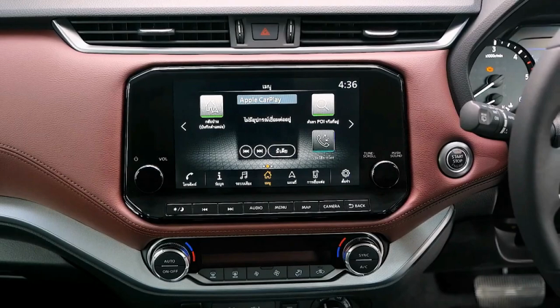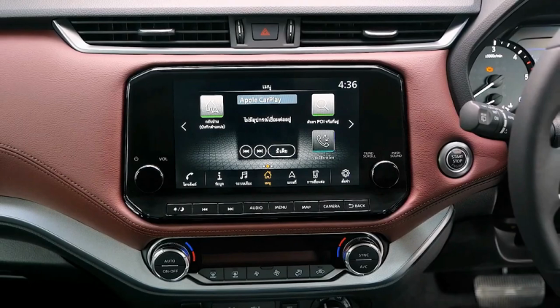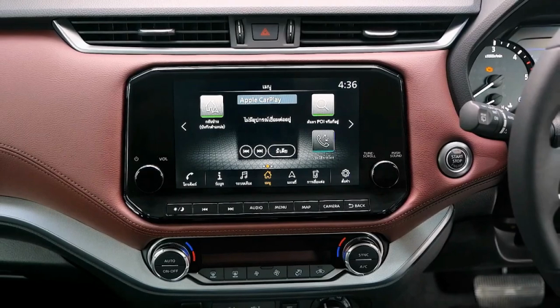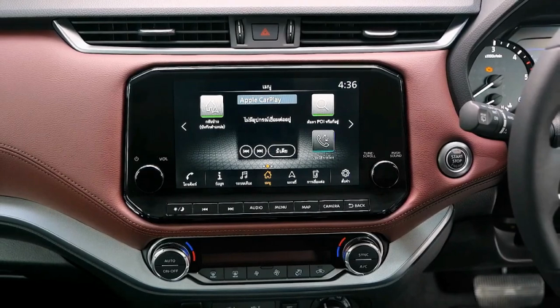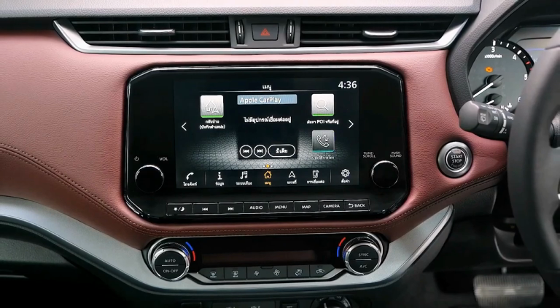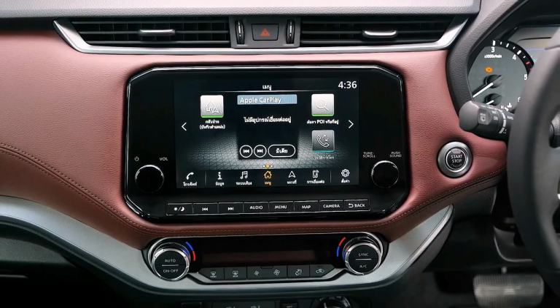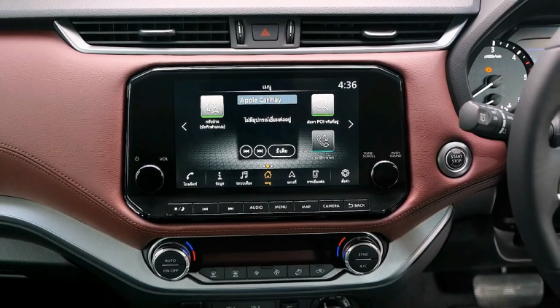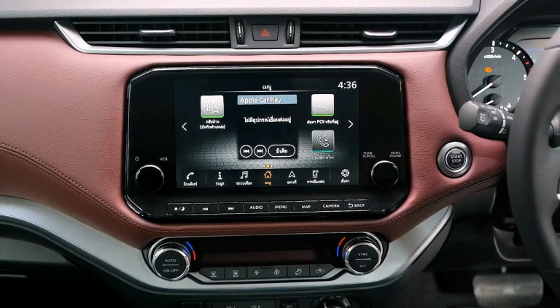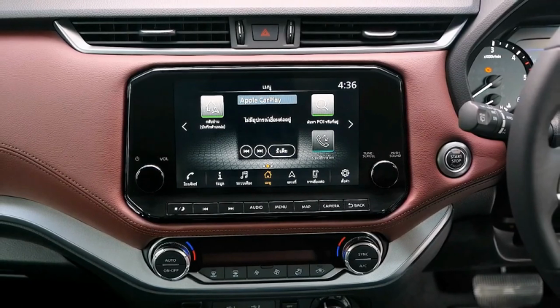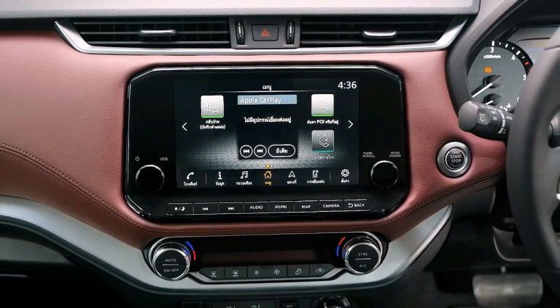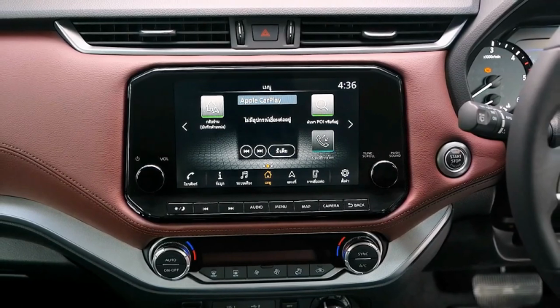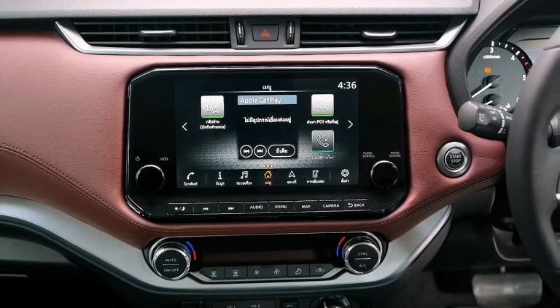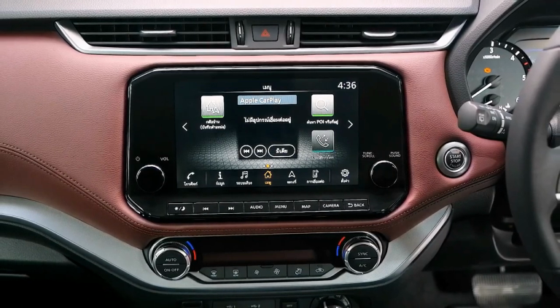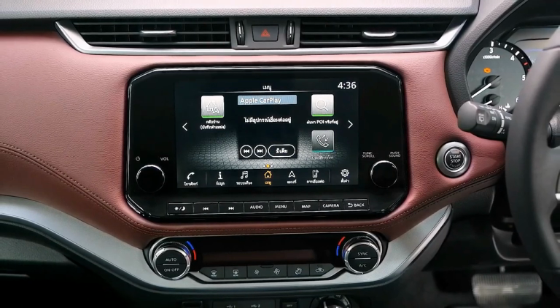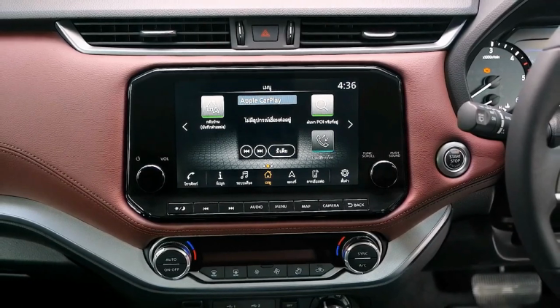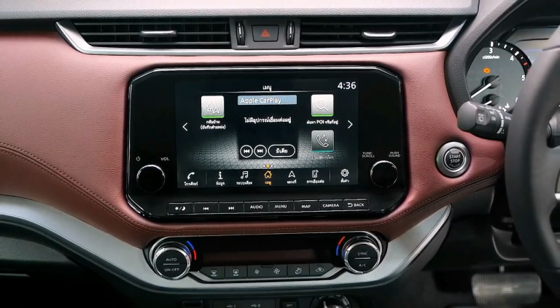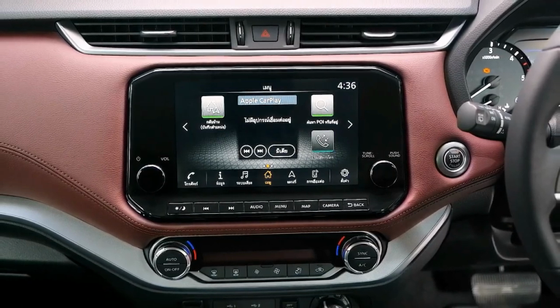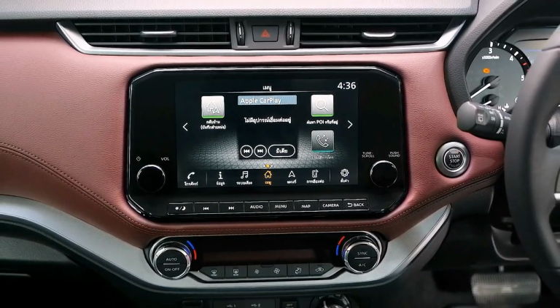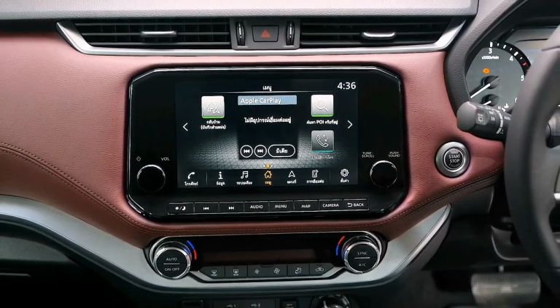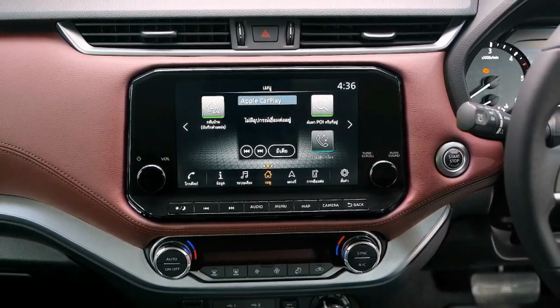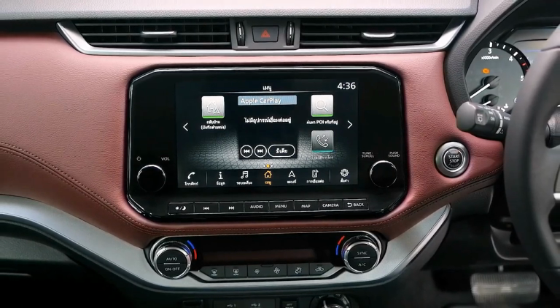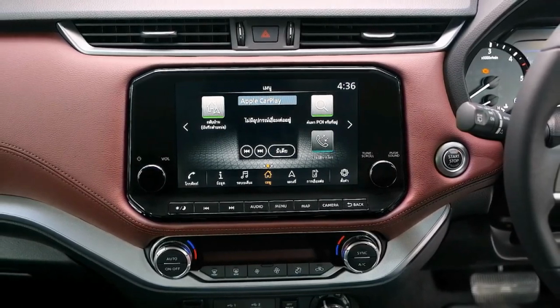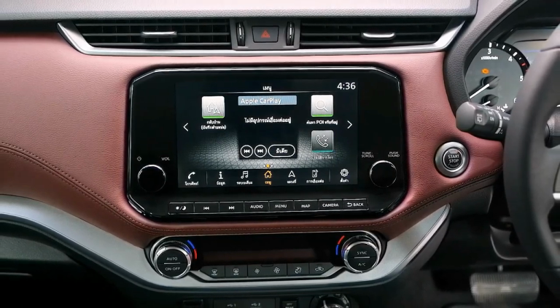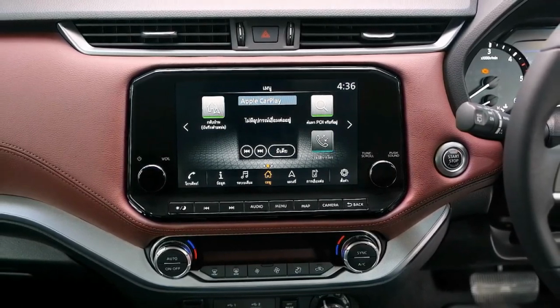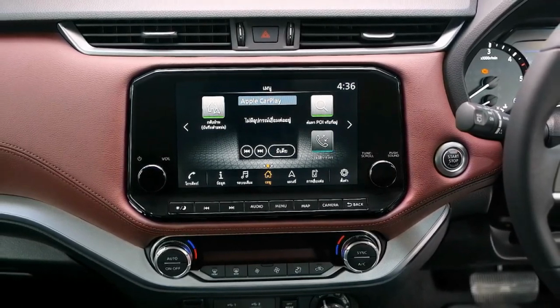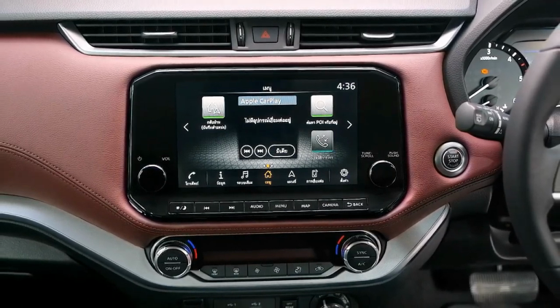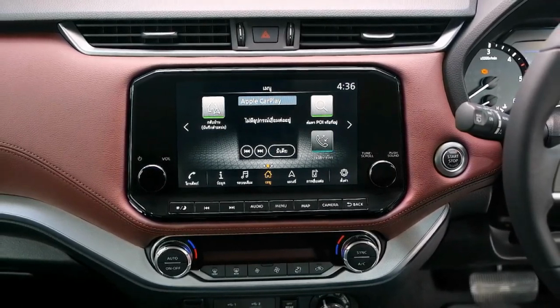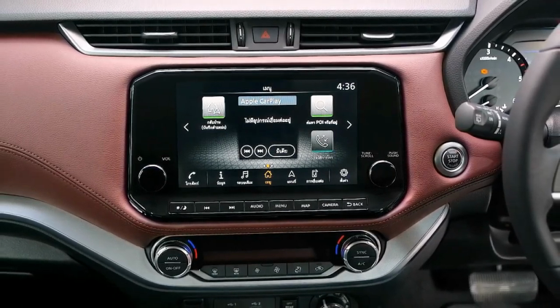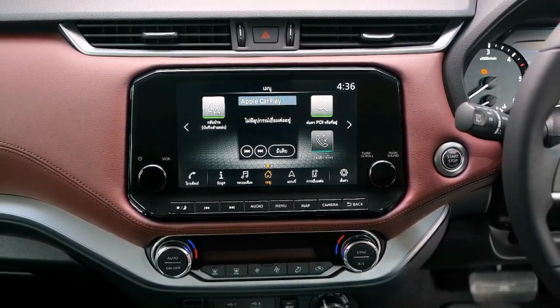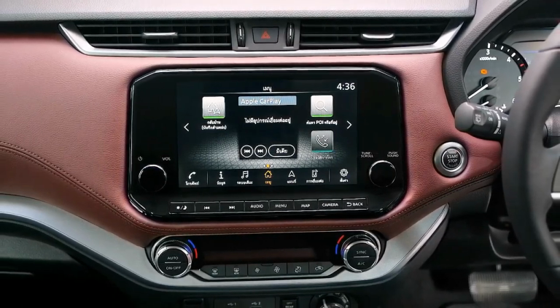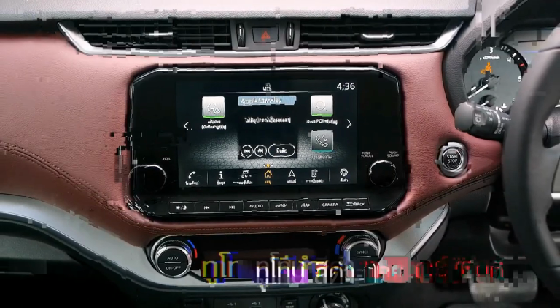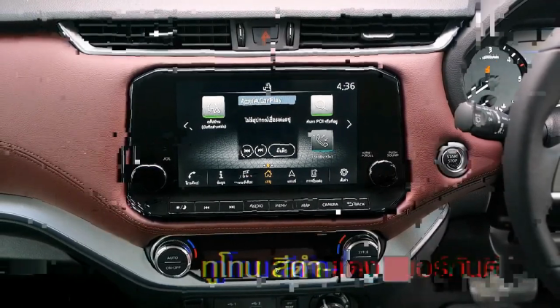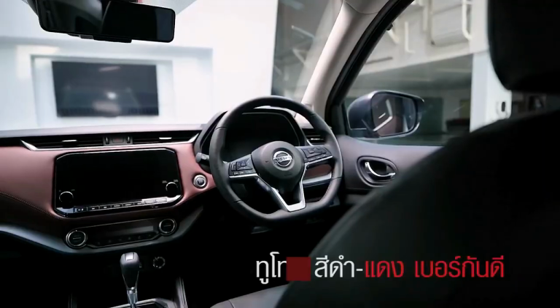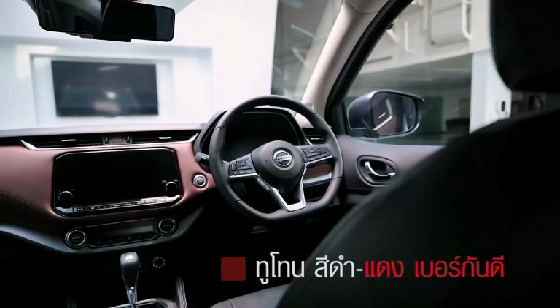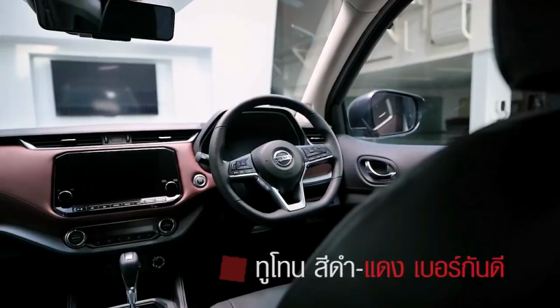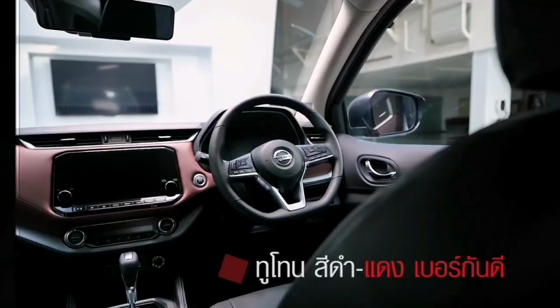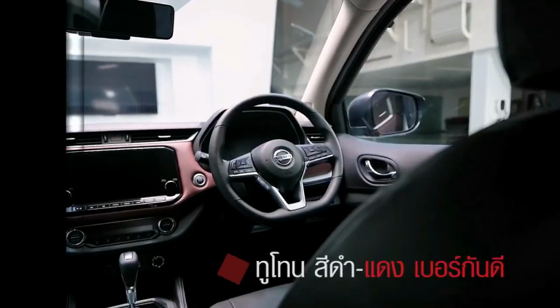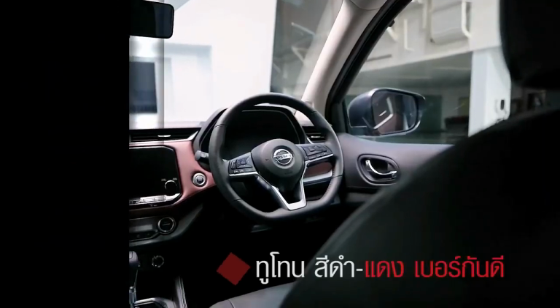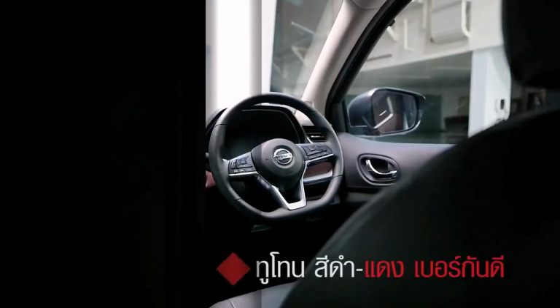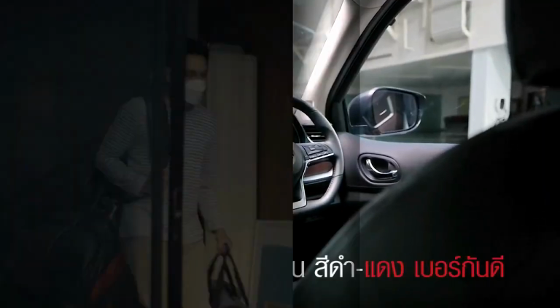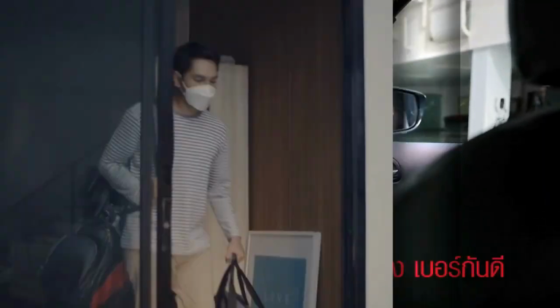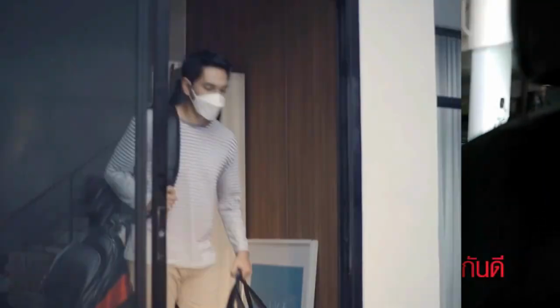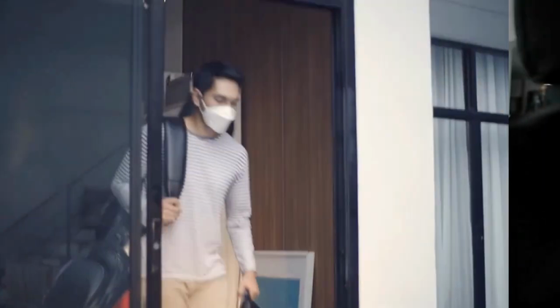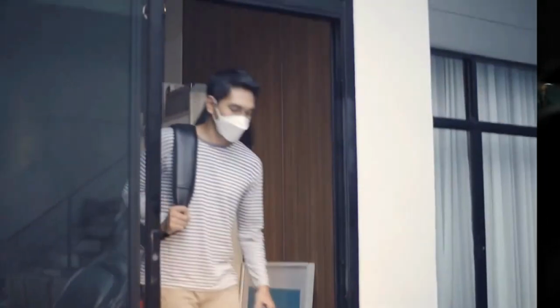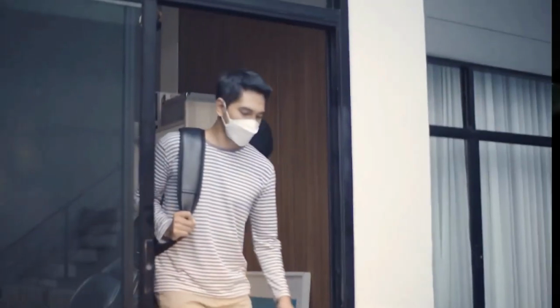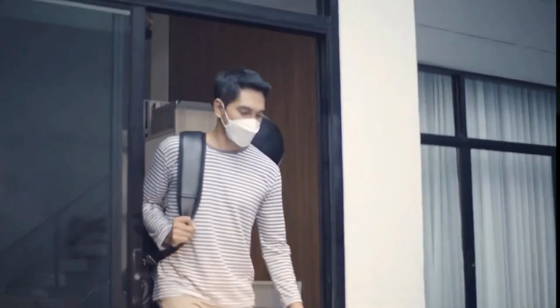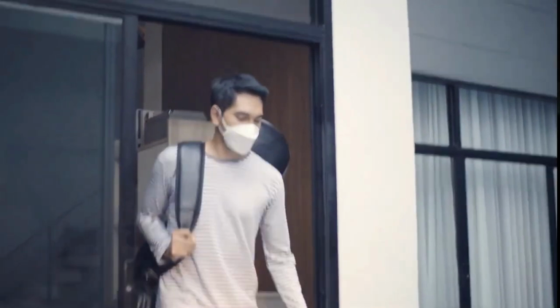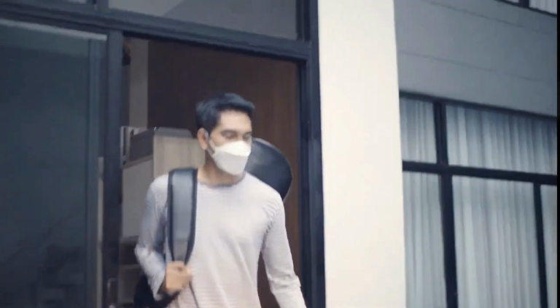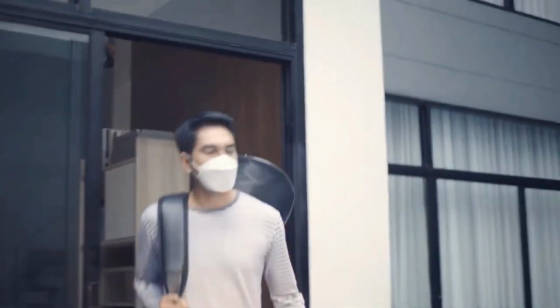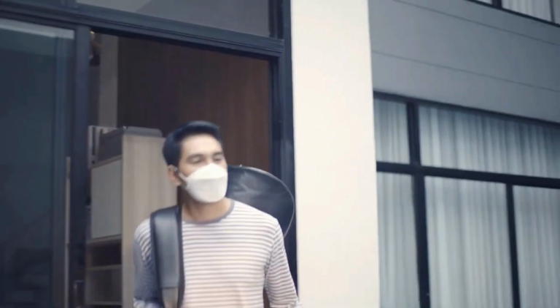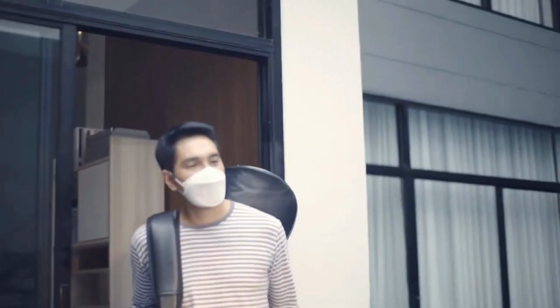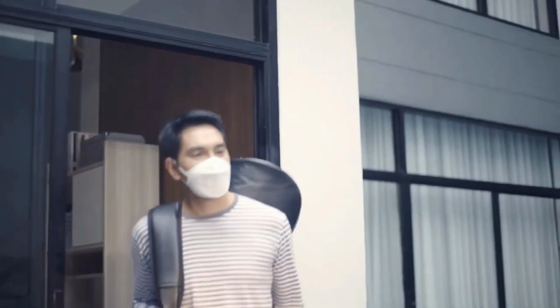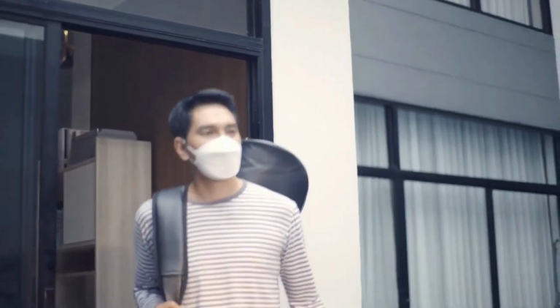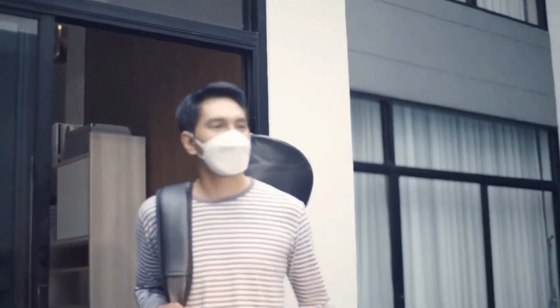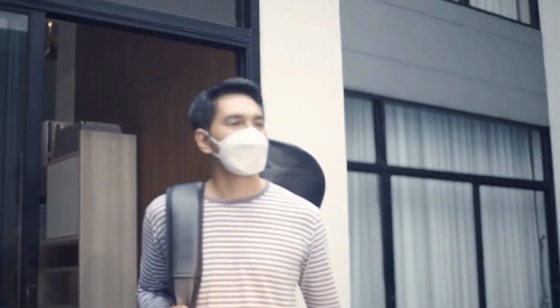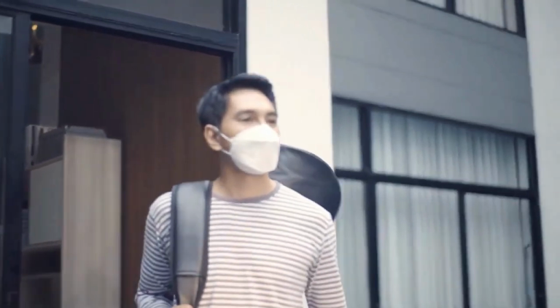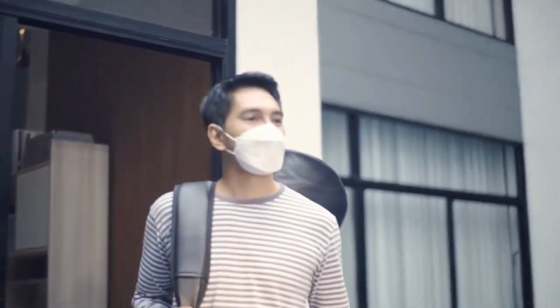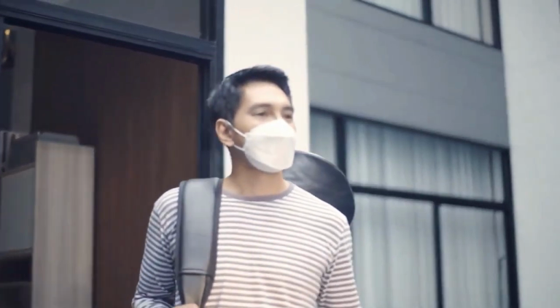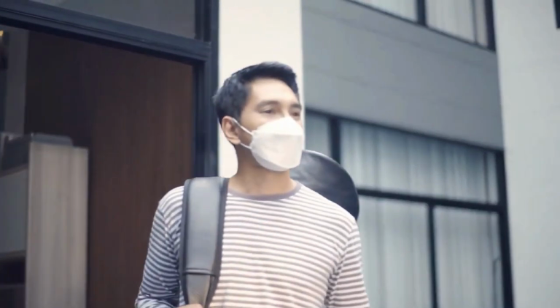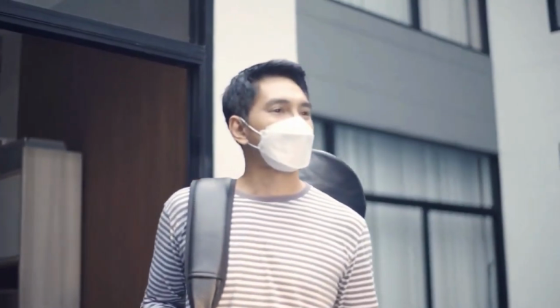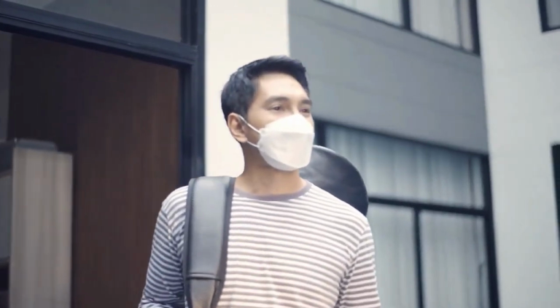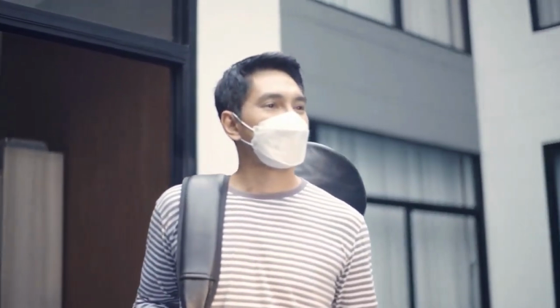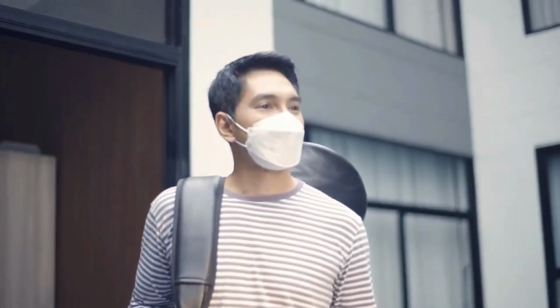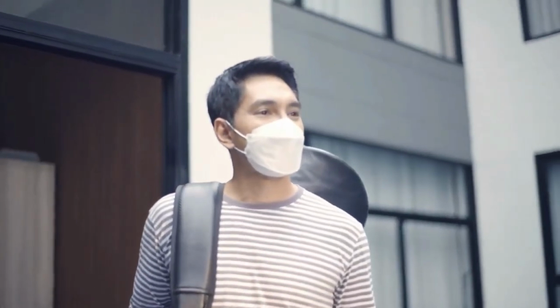These are our first impressions of the 2022 Nissan Terra and its VL 4X4 trim in the Philippines.